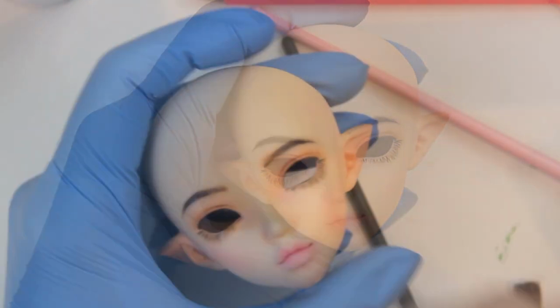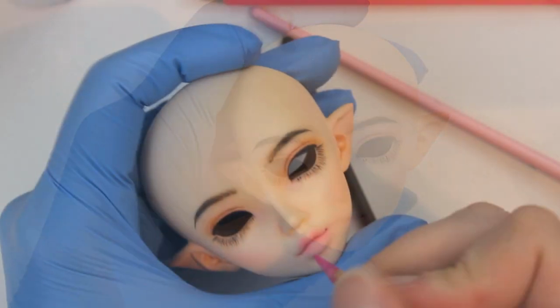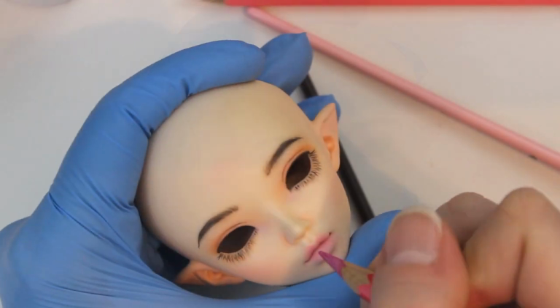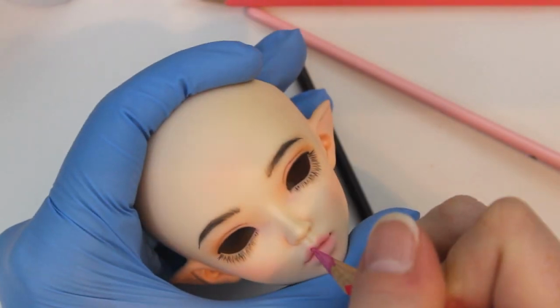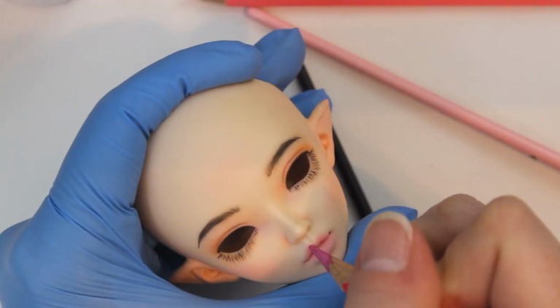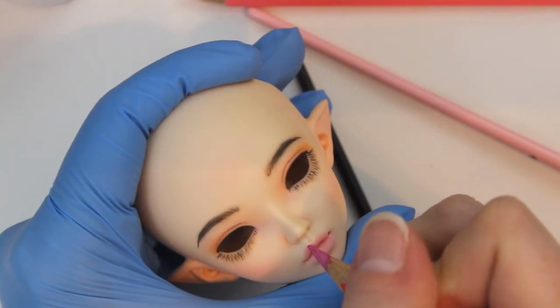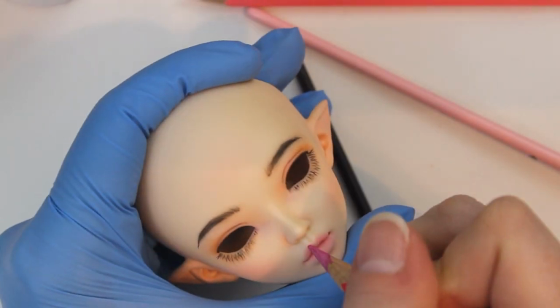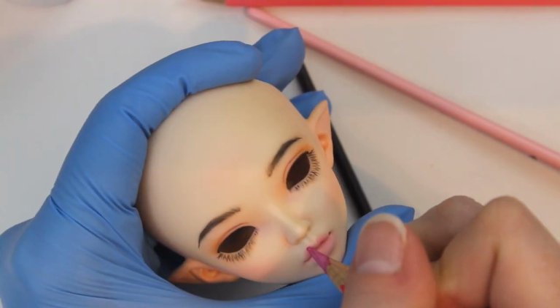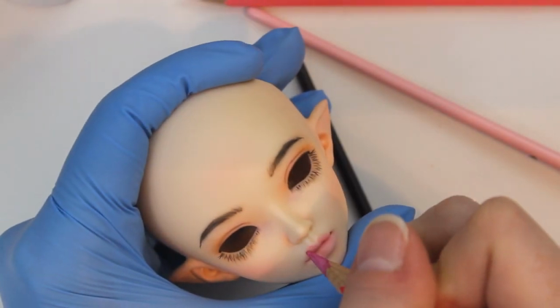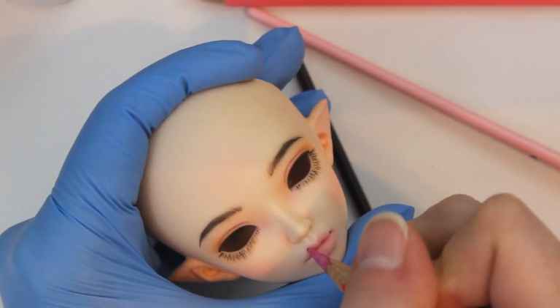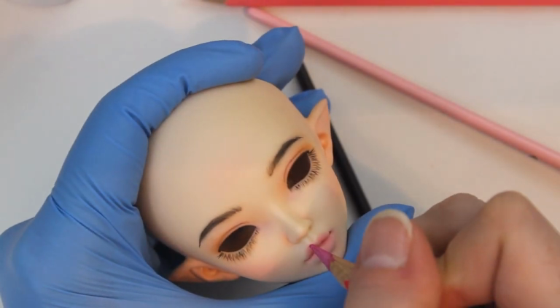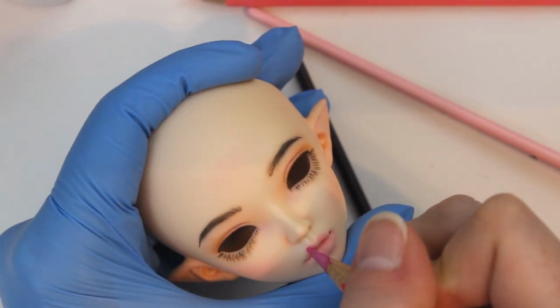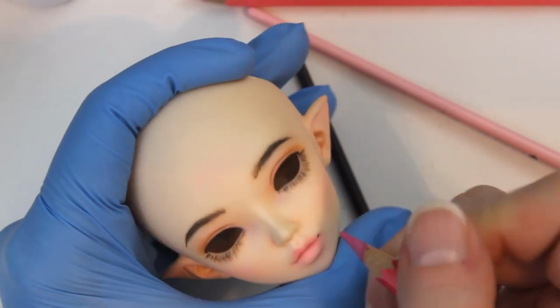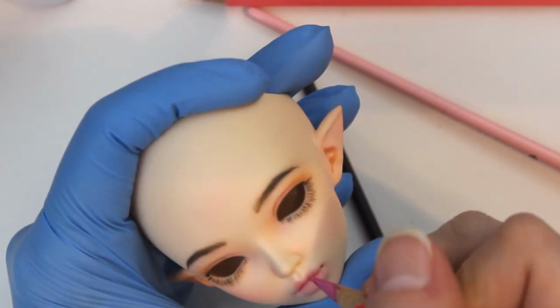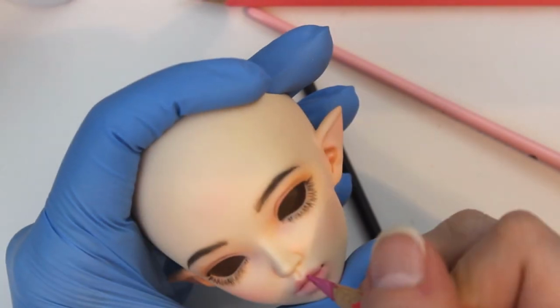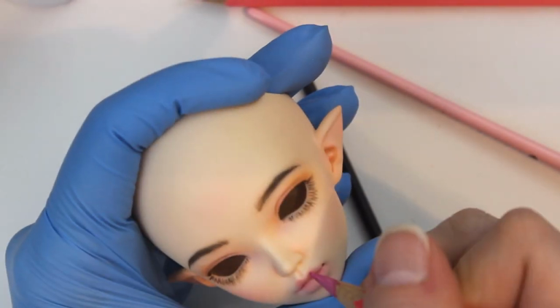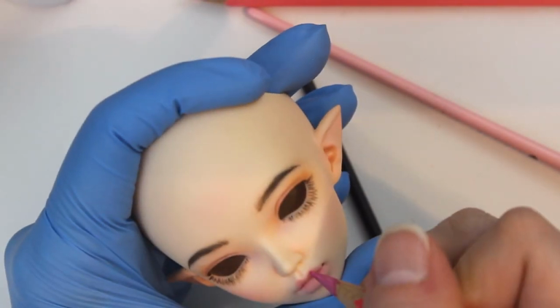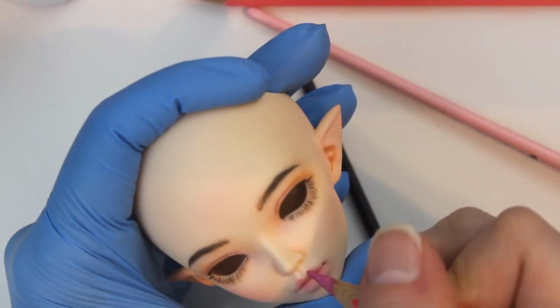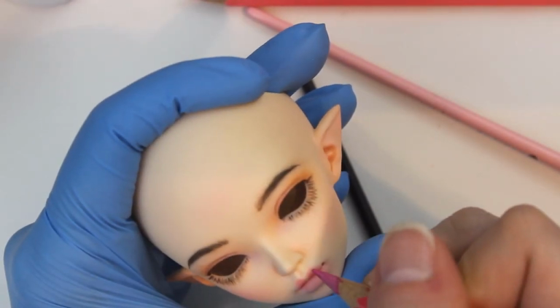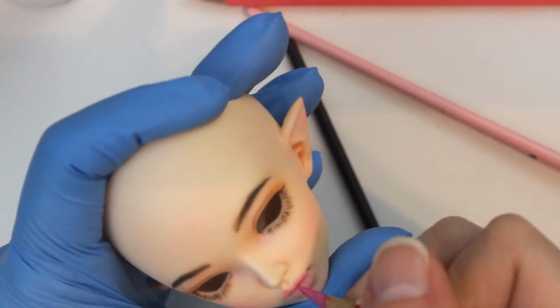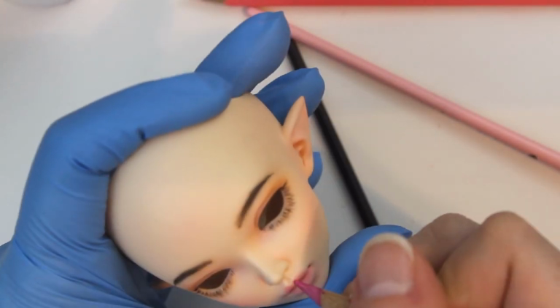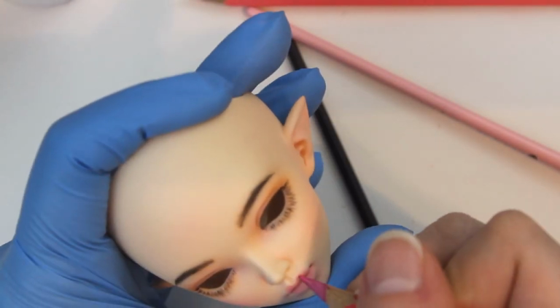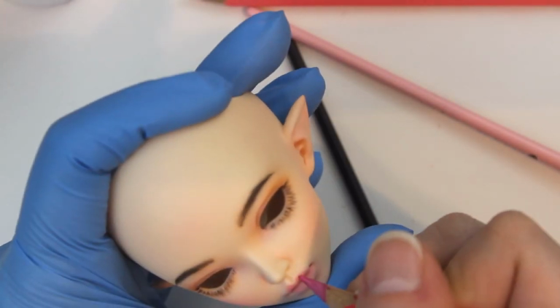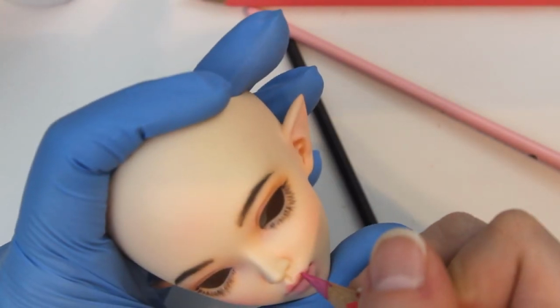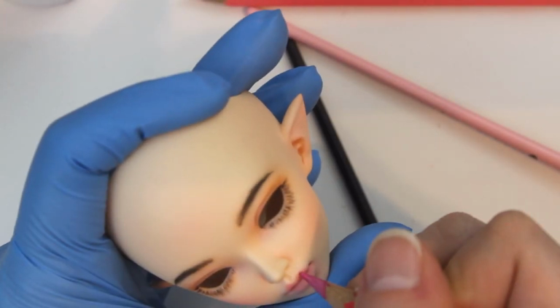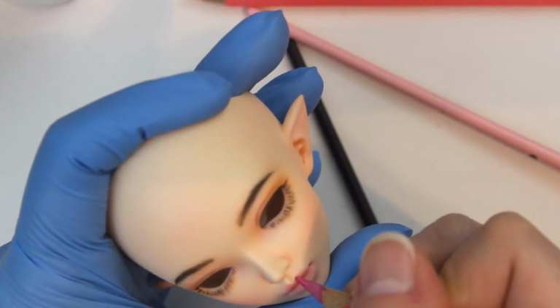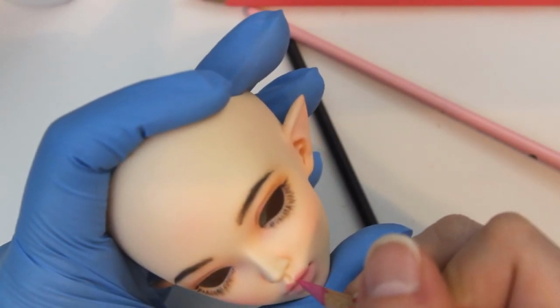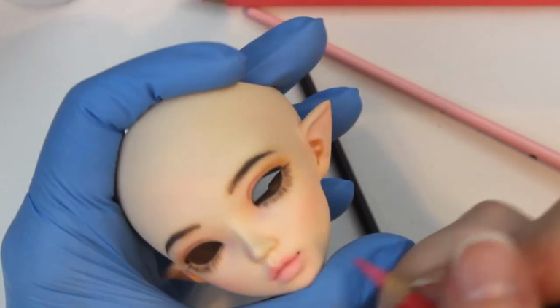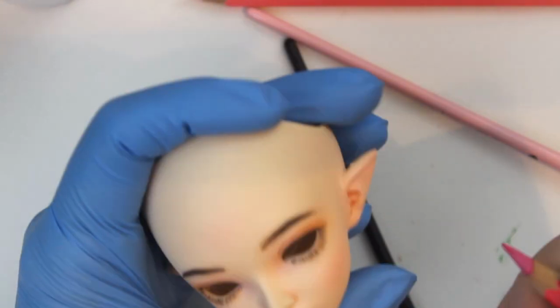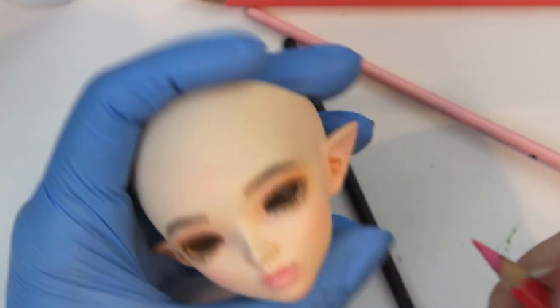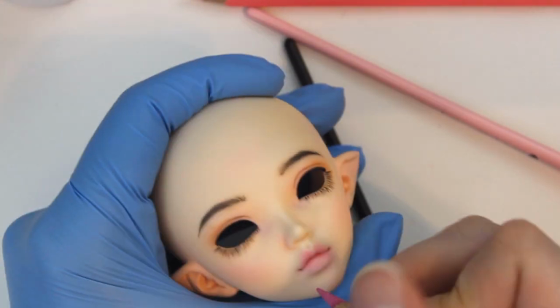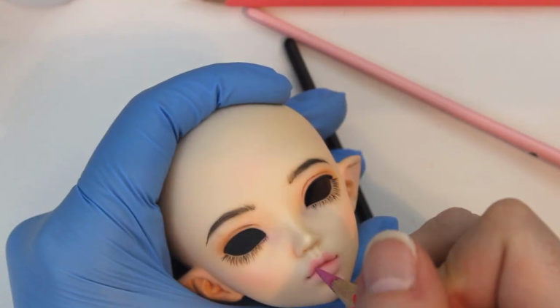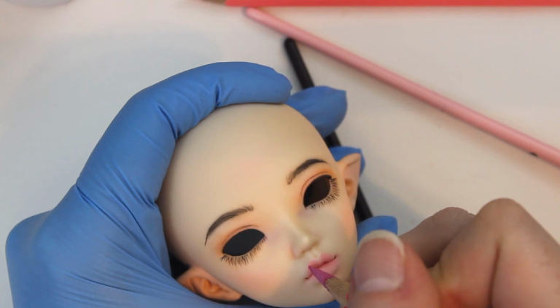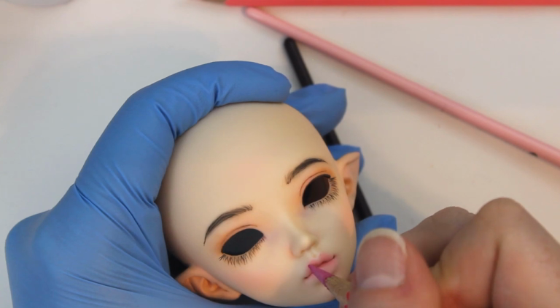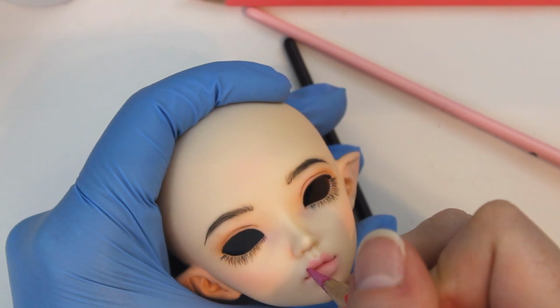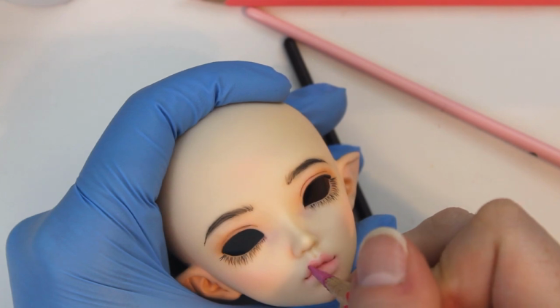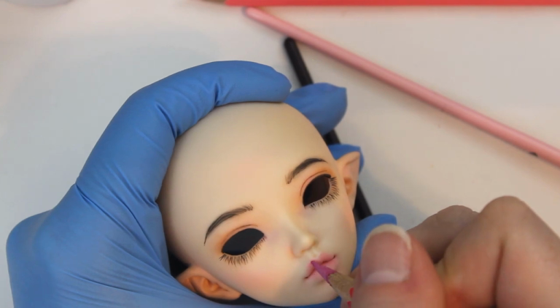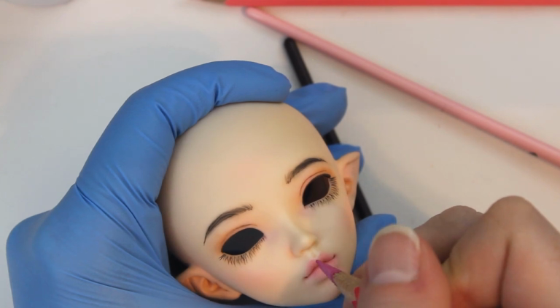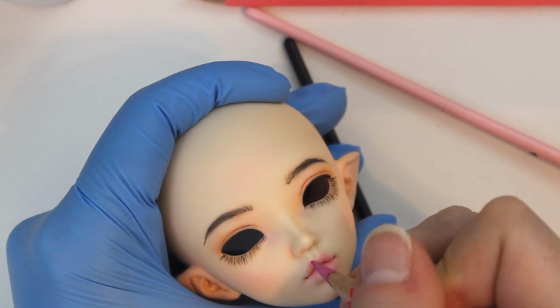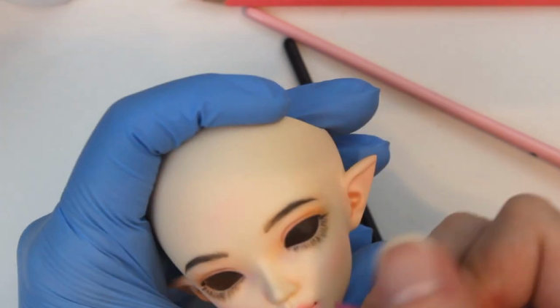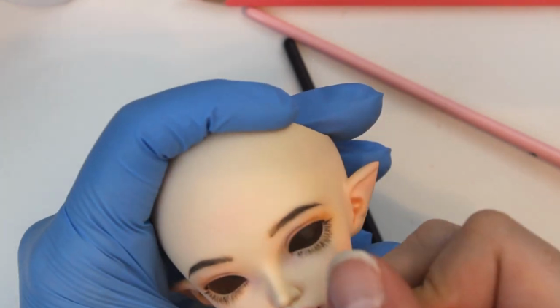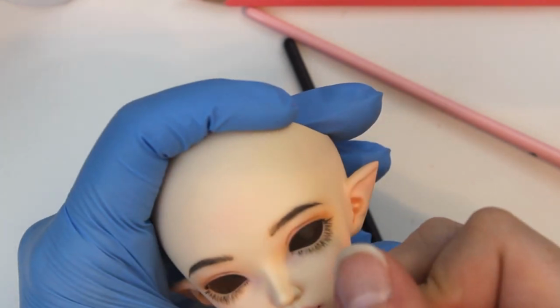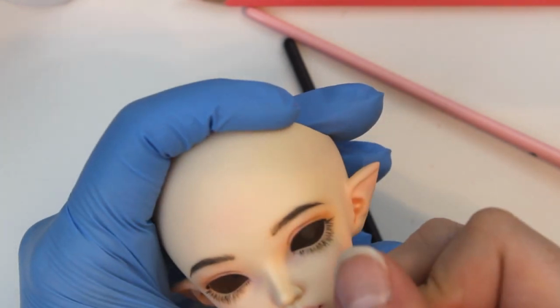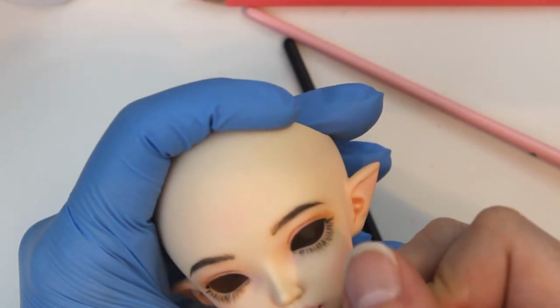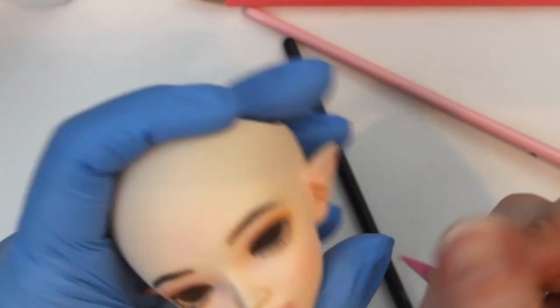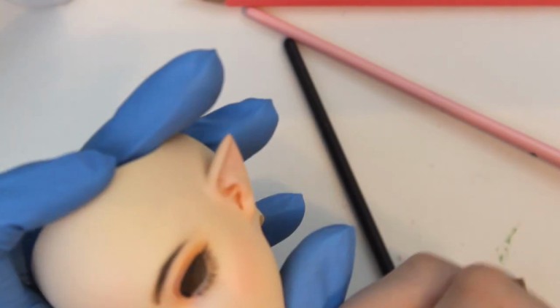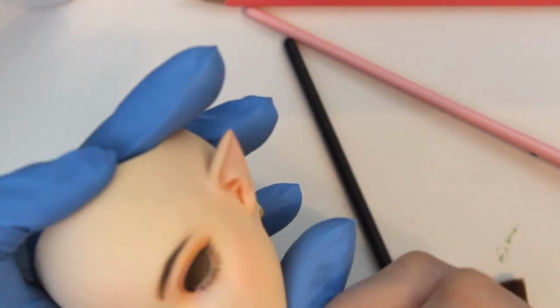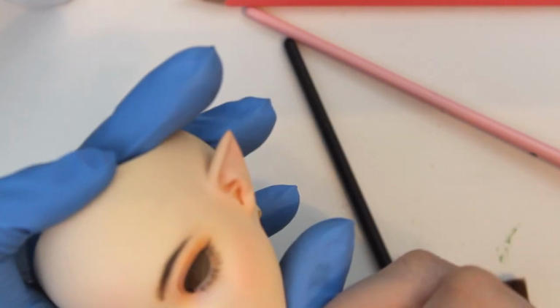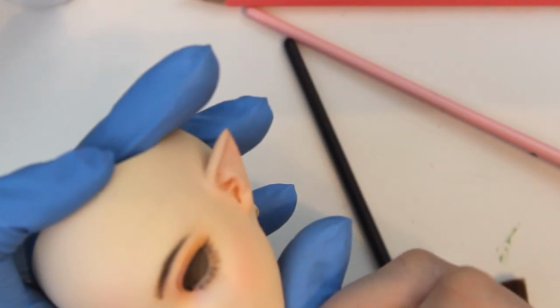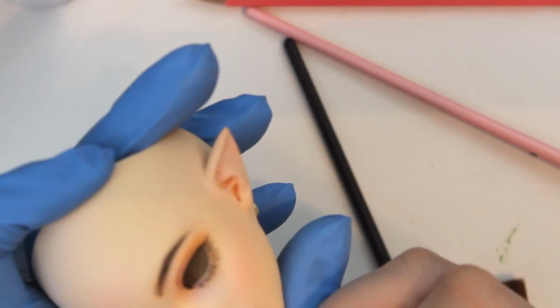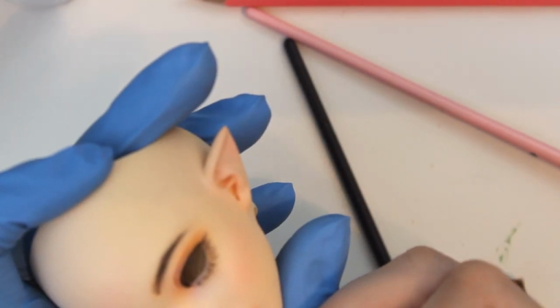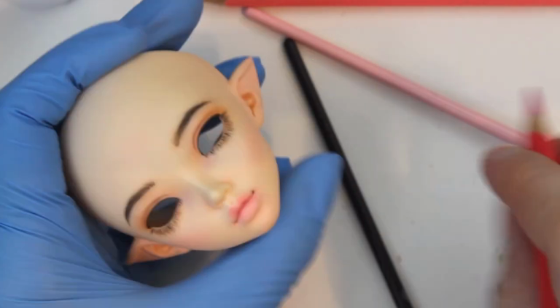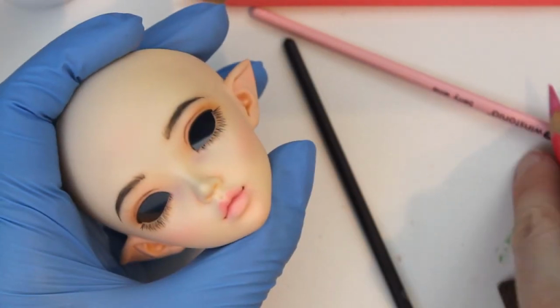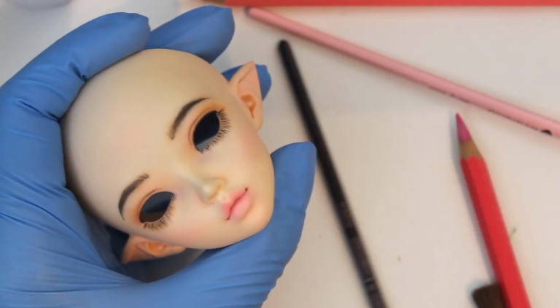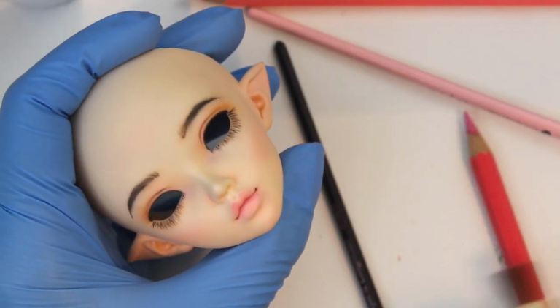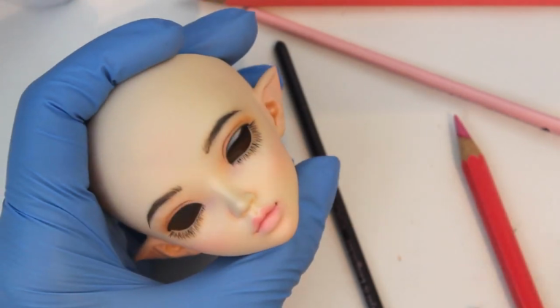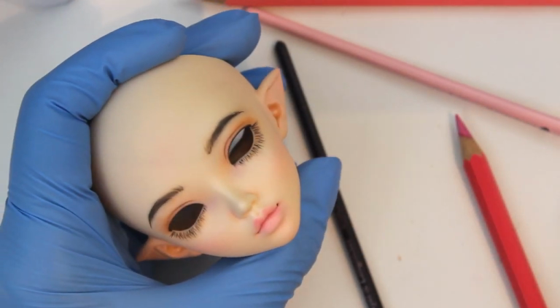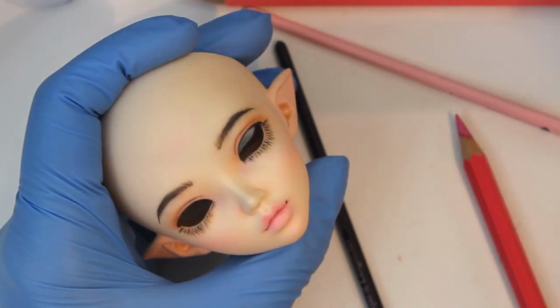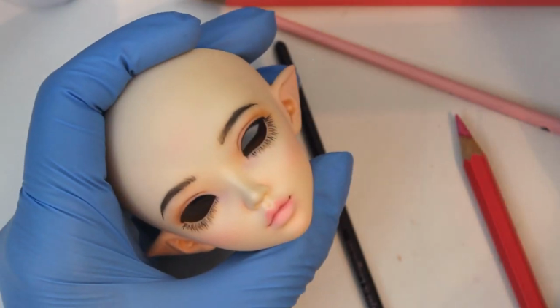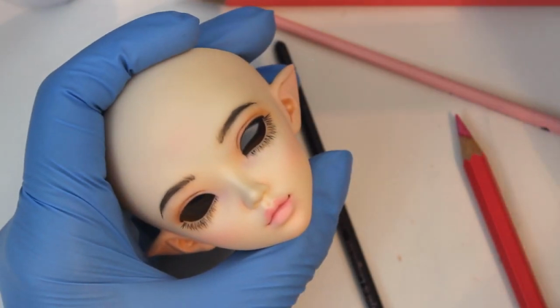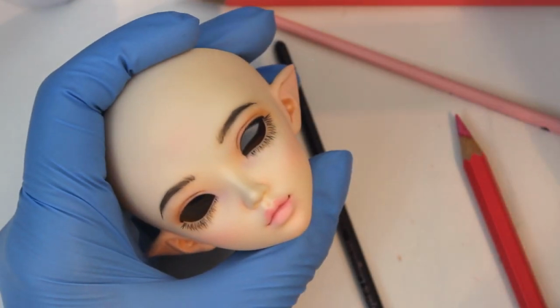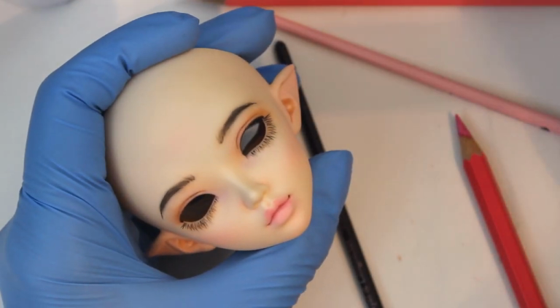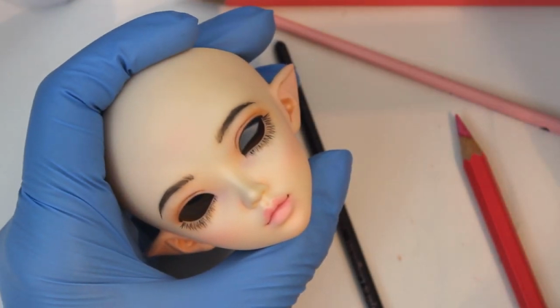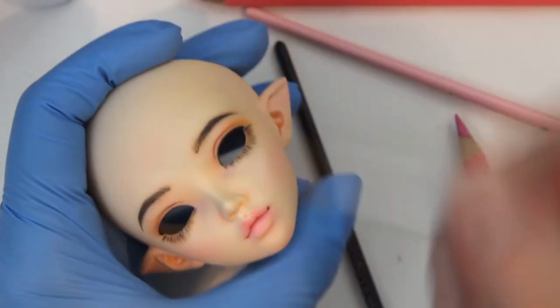I use a pink watercolor pencil to add the tiniest bit of darker color to her upper lip, just to emphasize her cupid's bow a little.